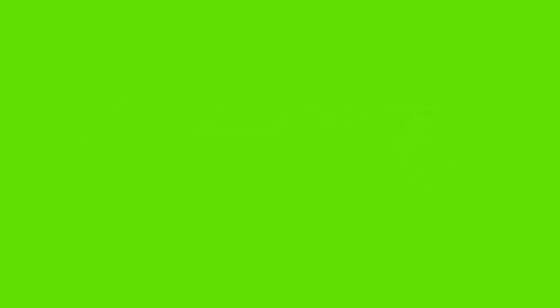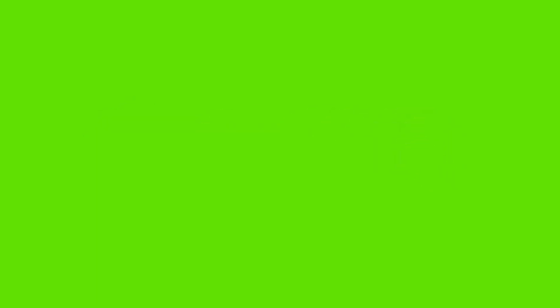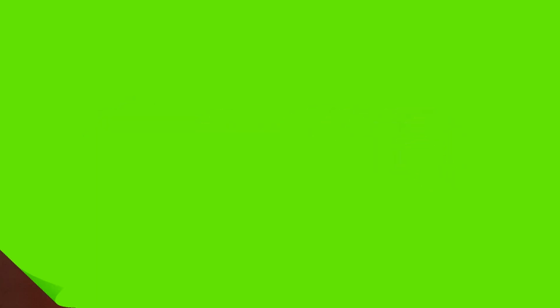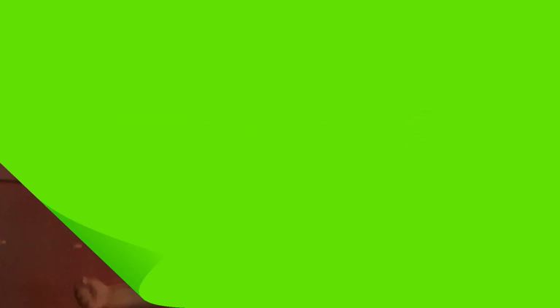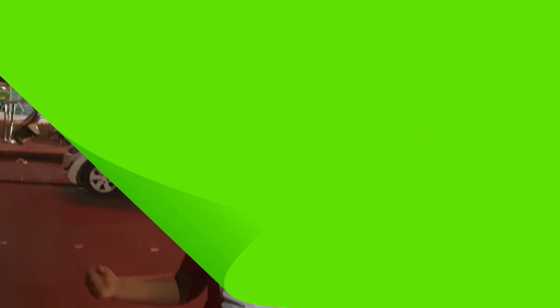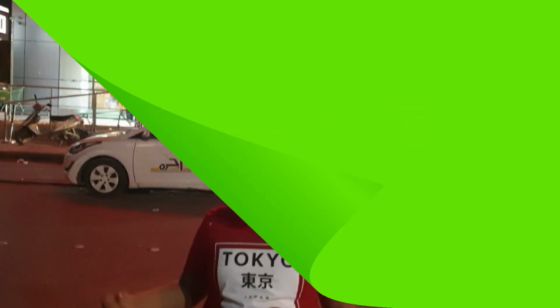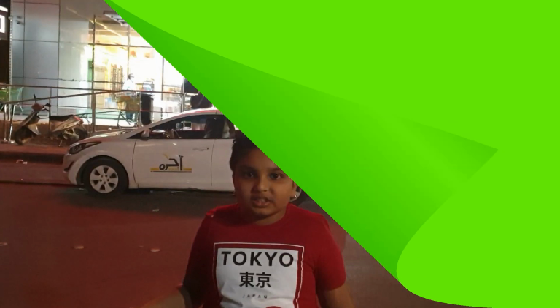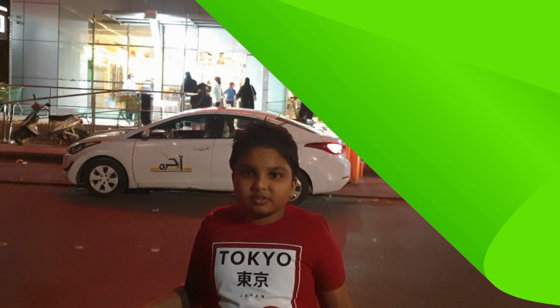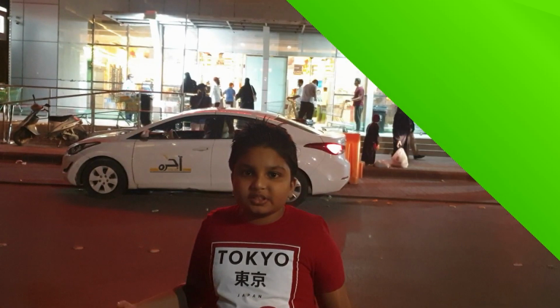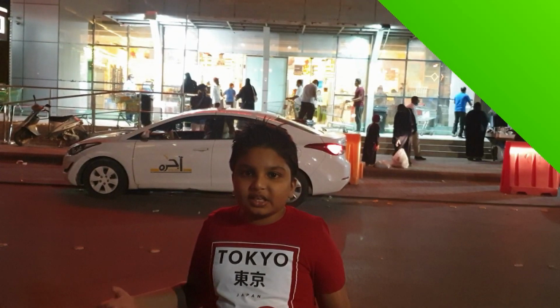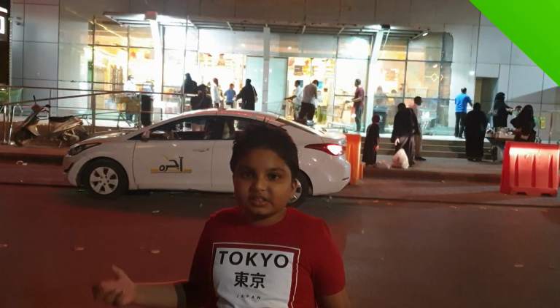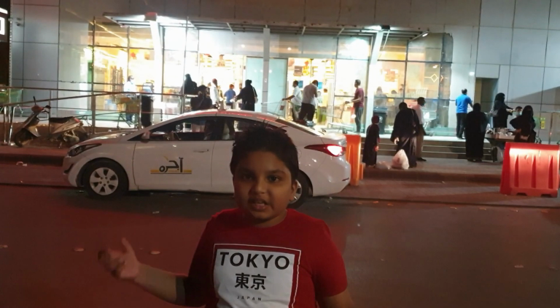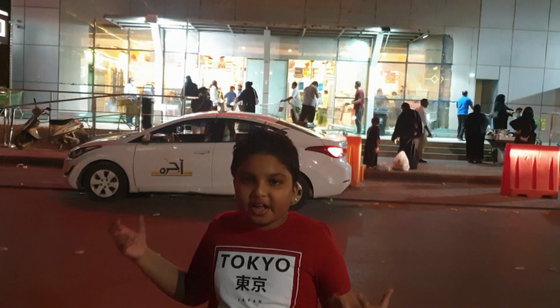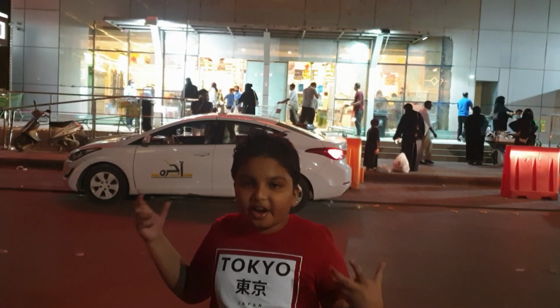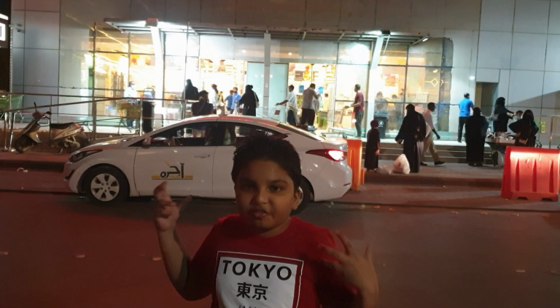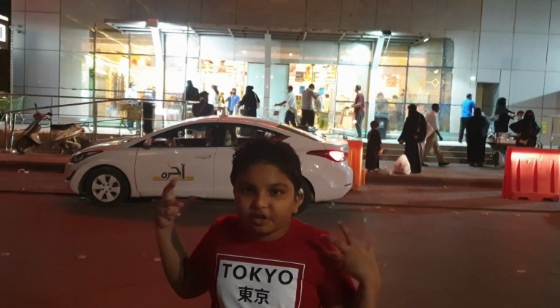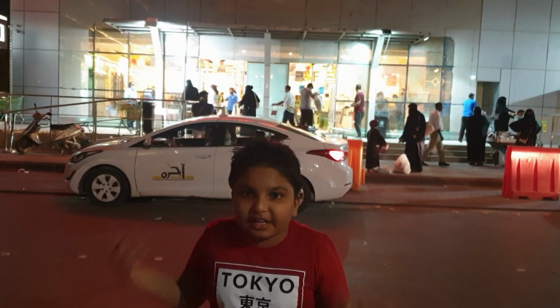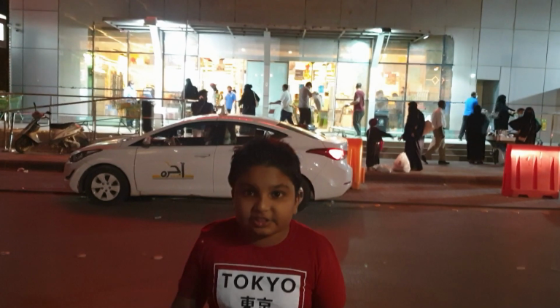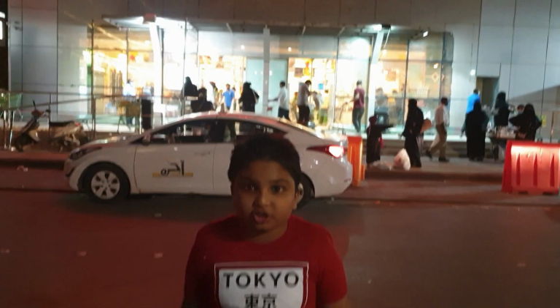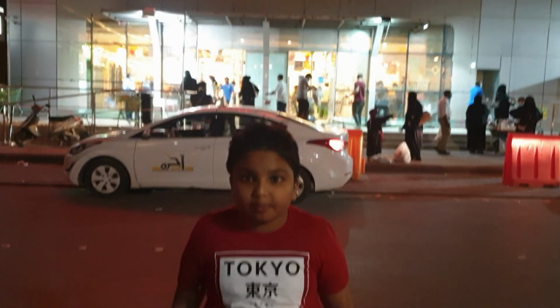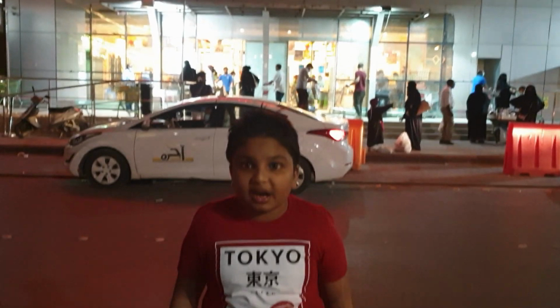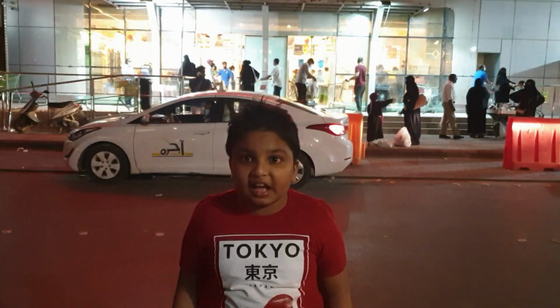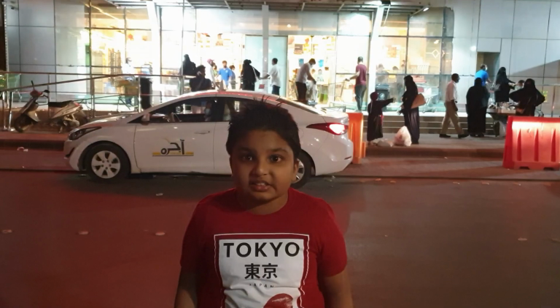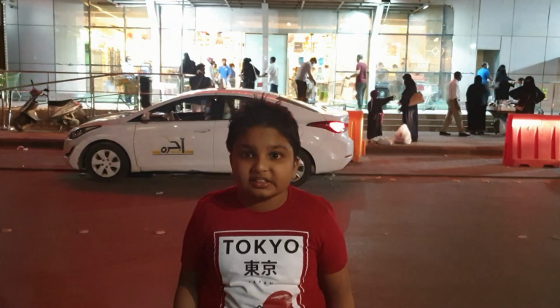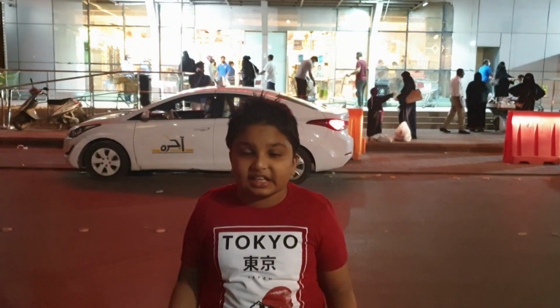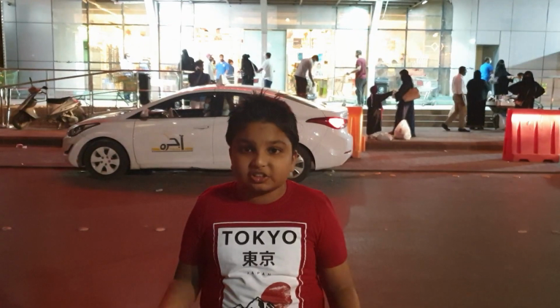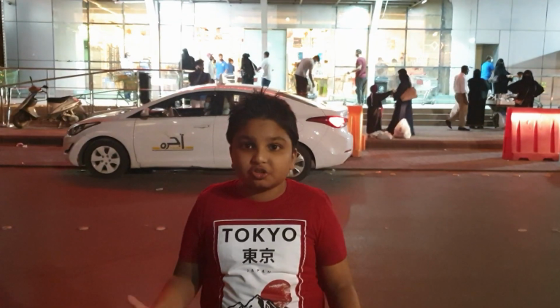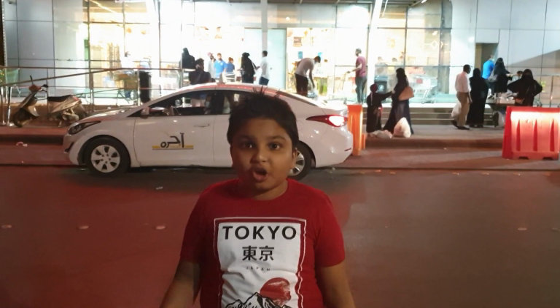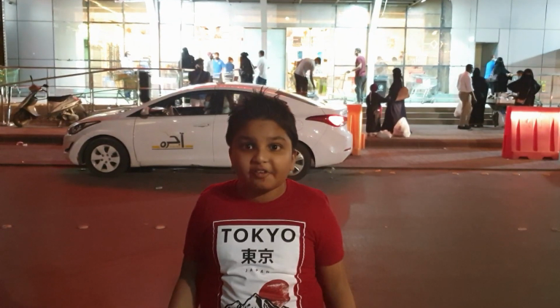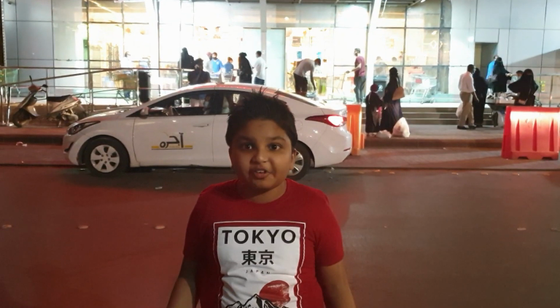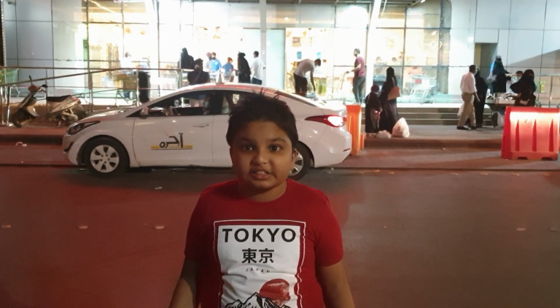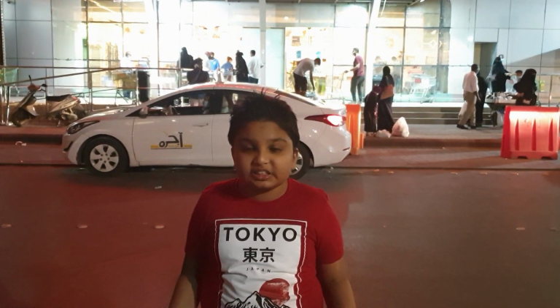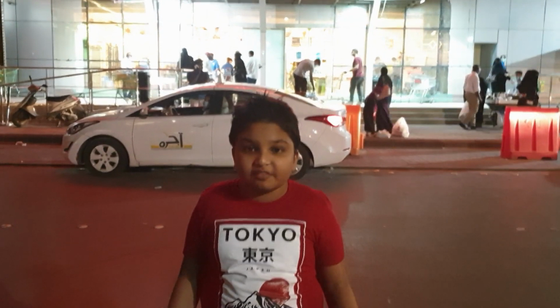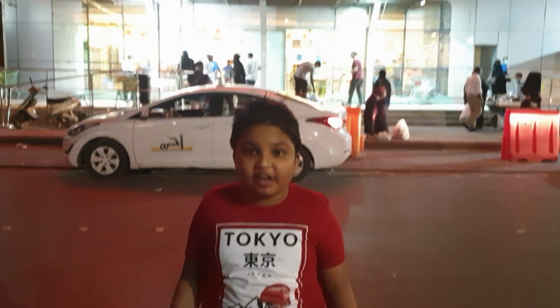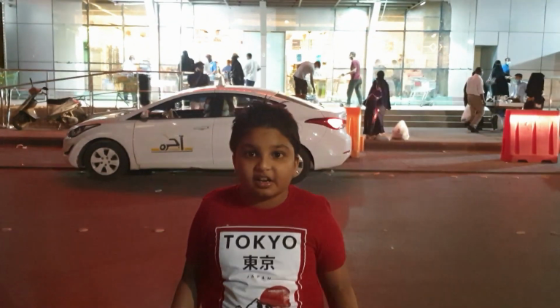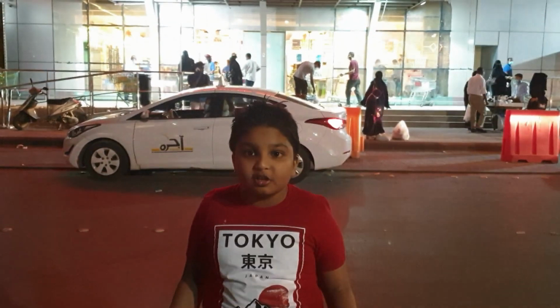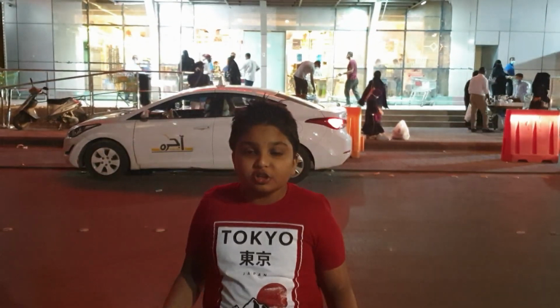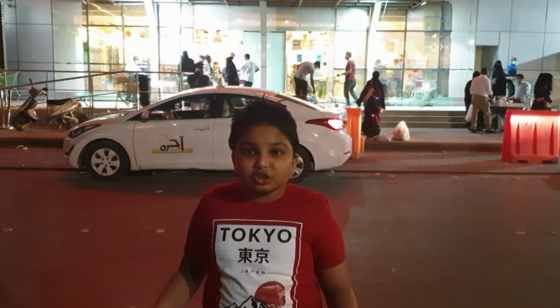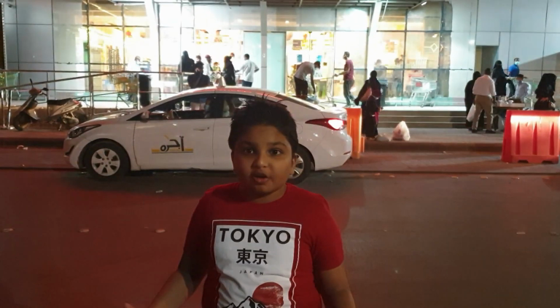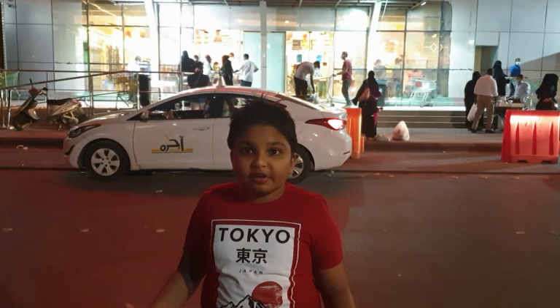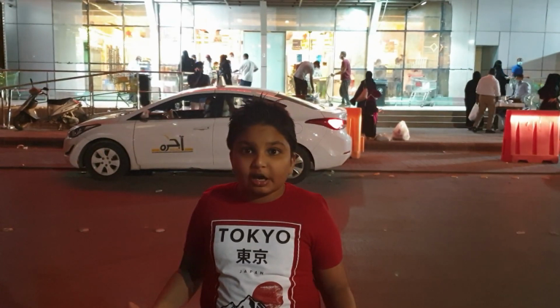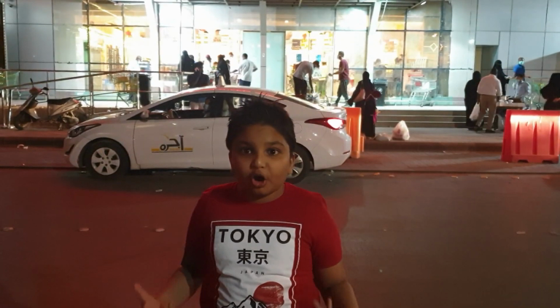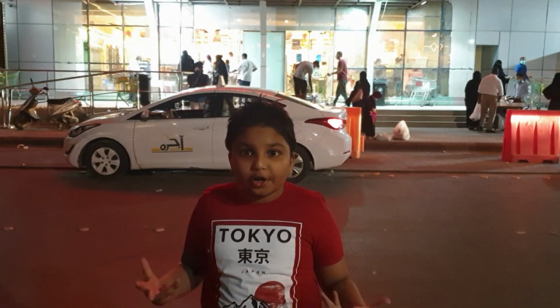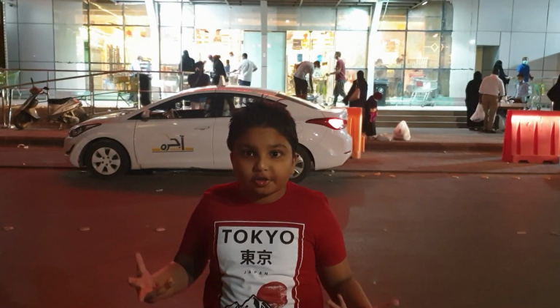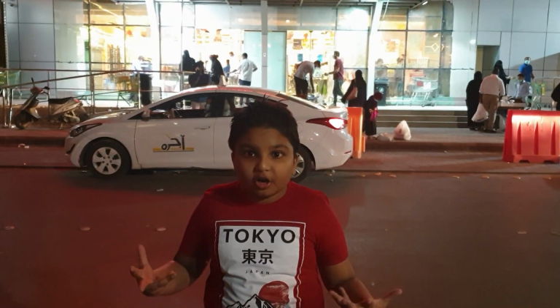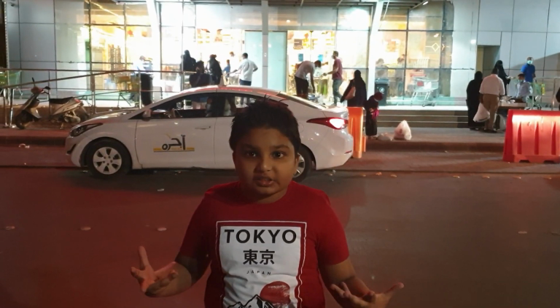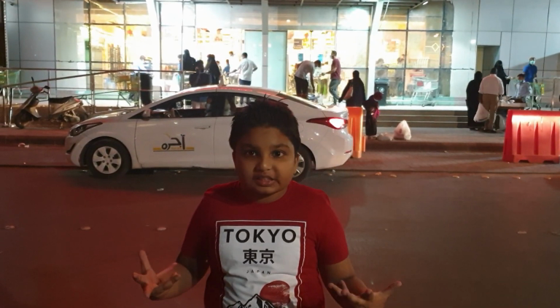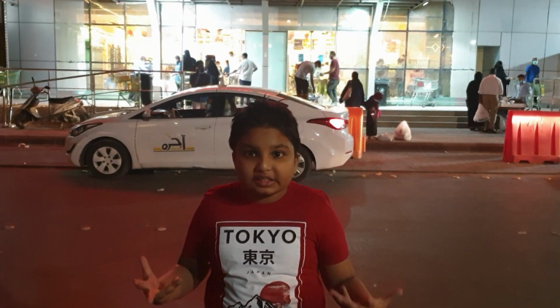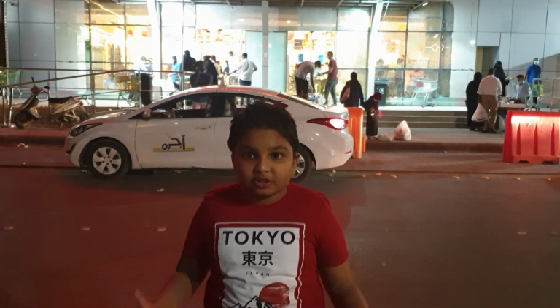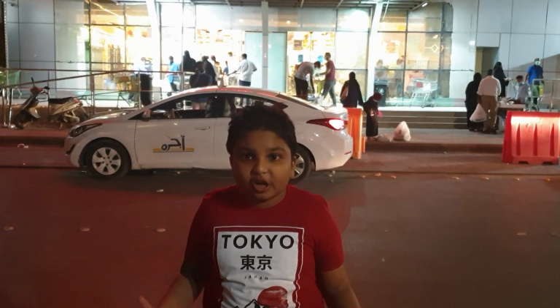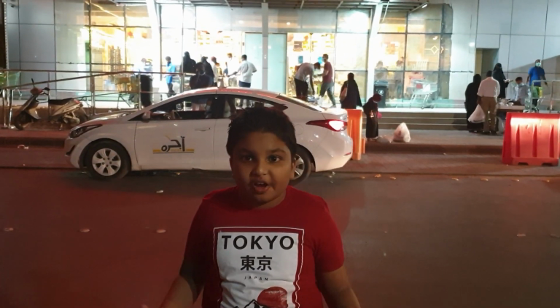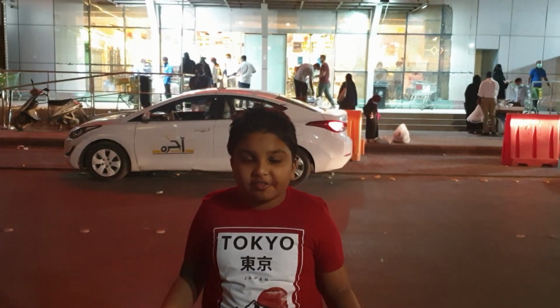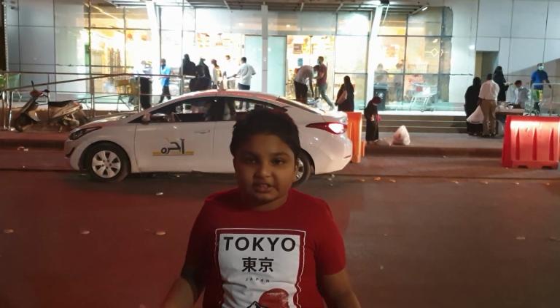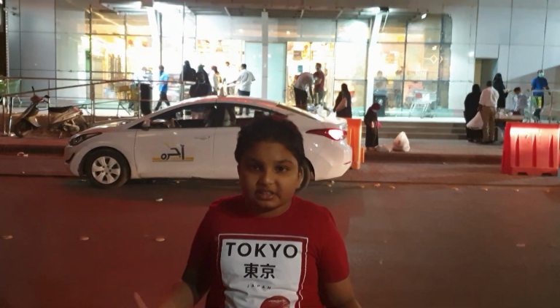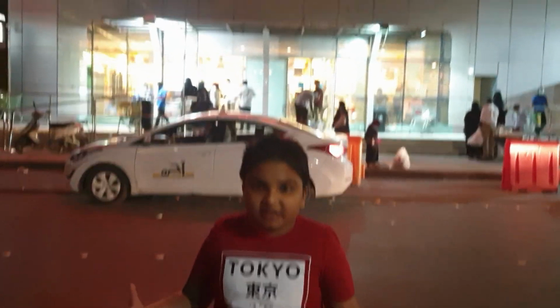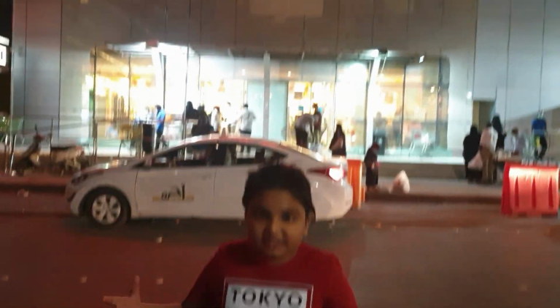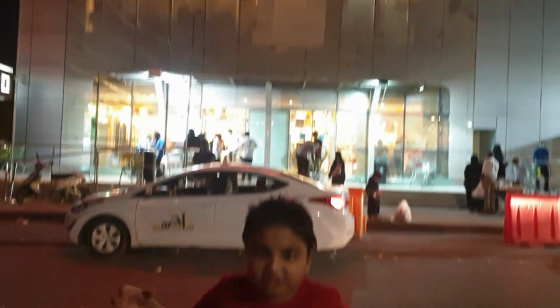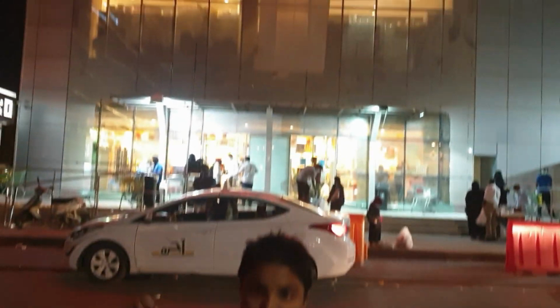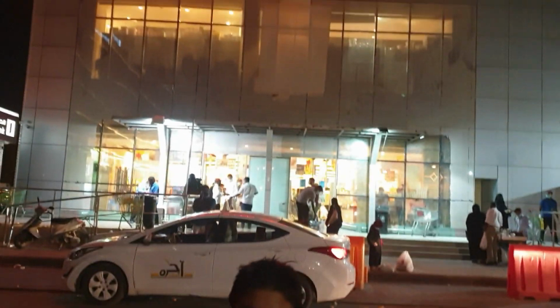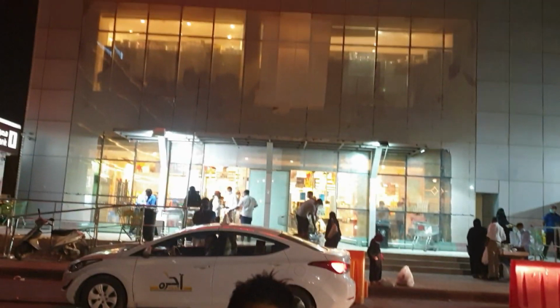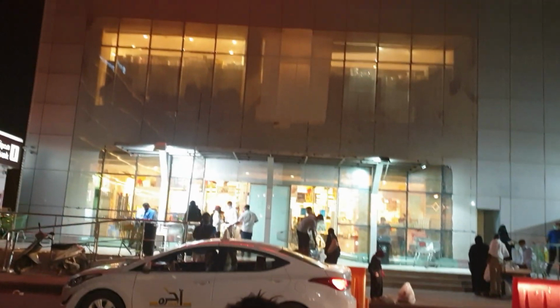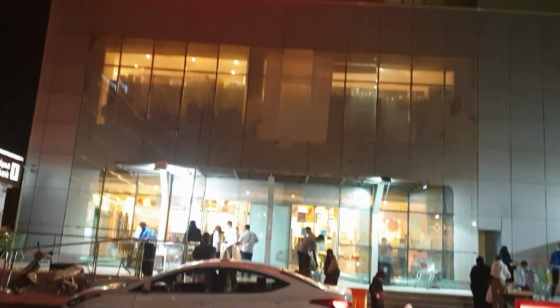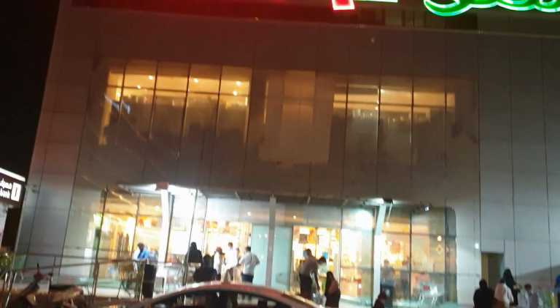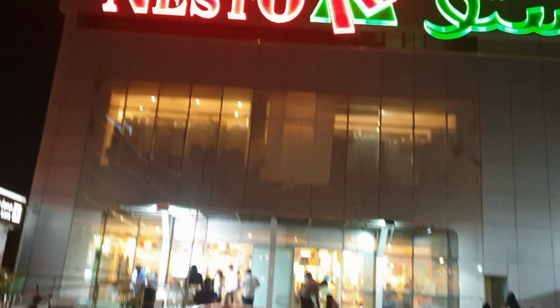Hi guys, we just arrived next to Molas. There is a toy festival, so we are going to go see the toy festival. Let's go inside.